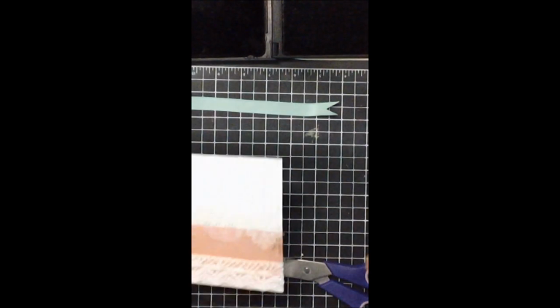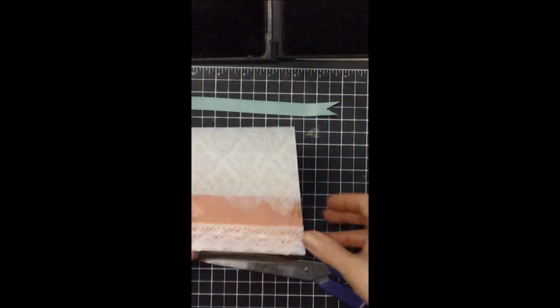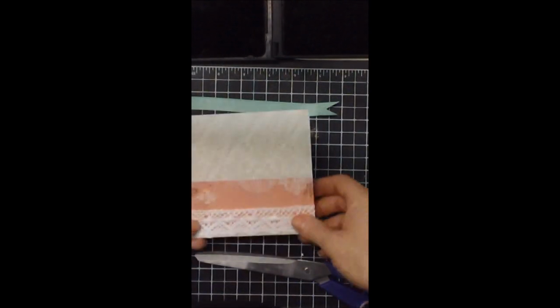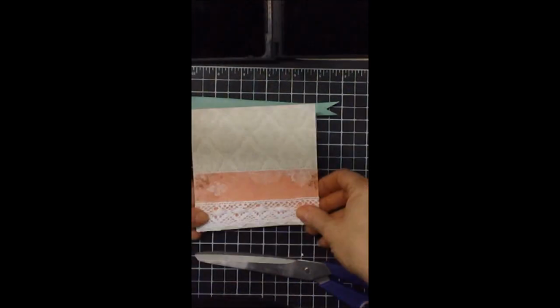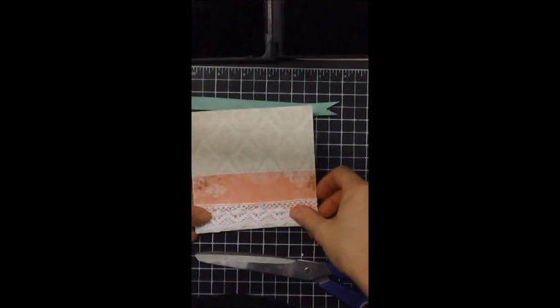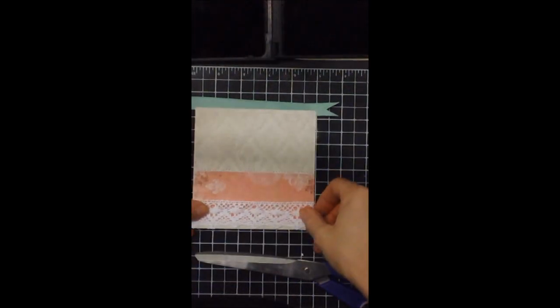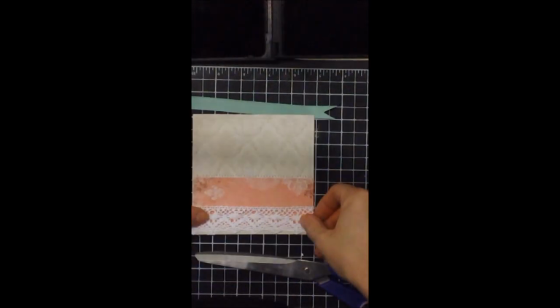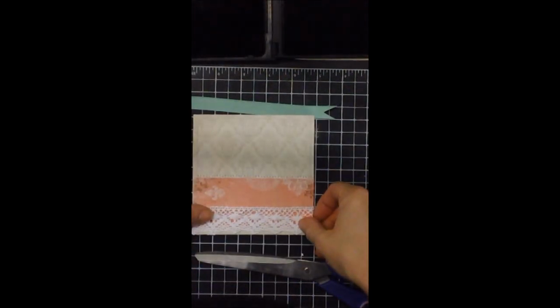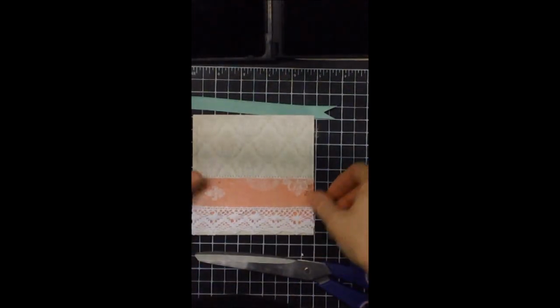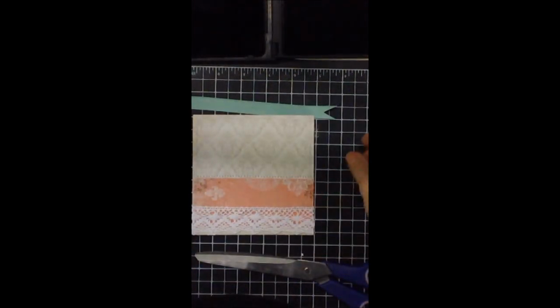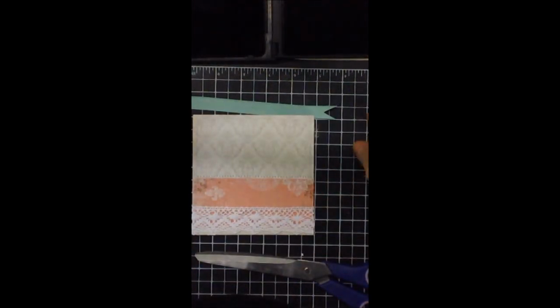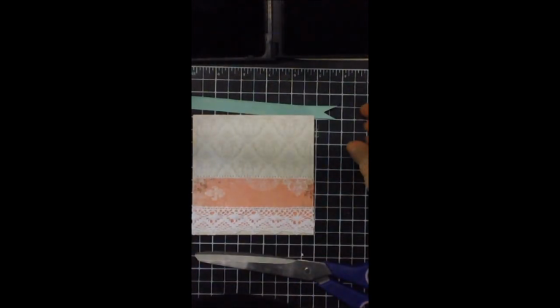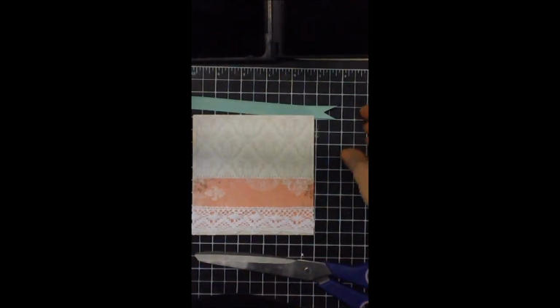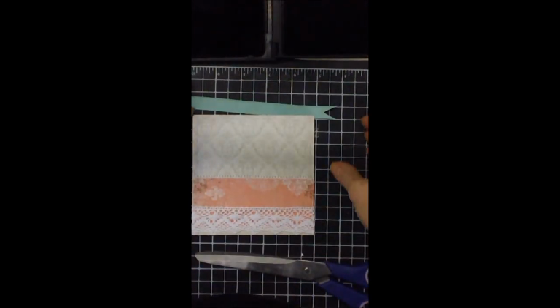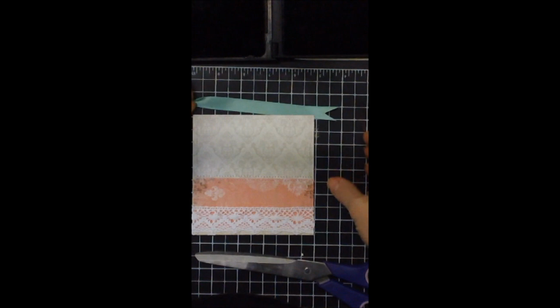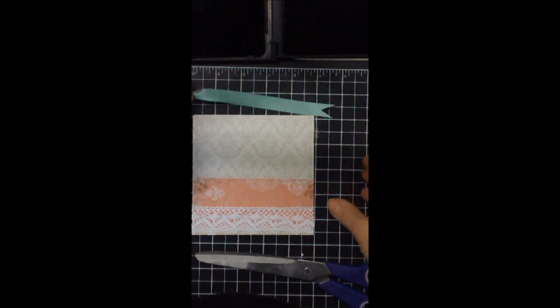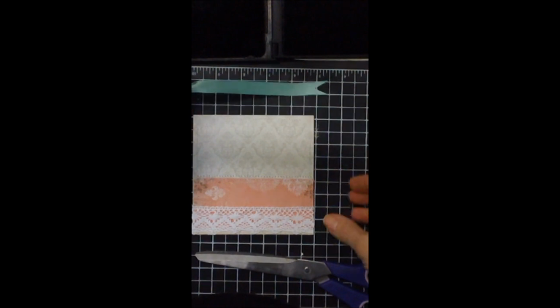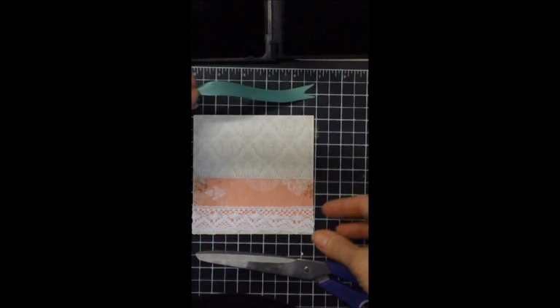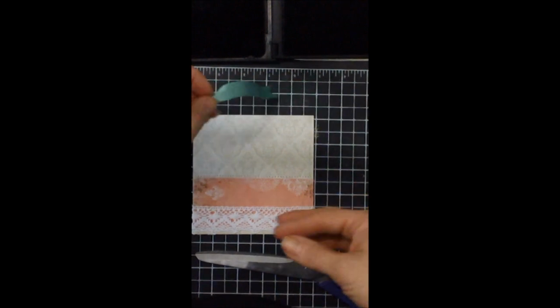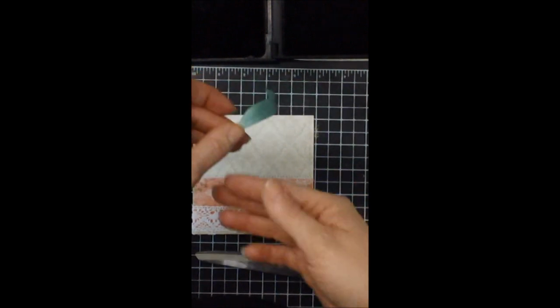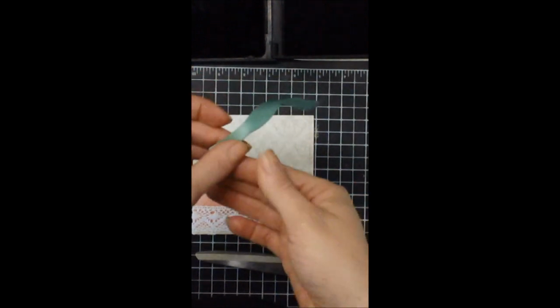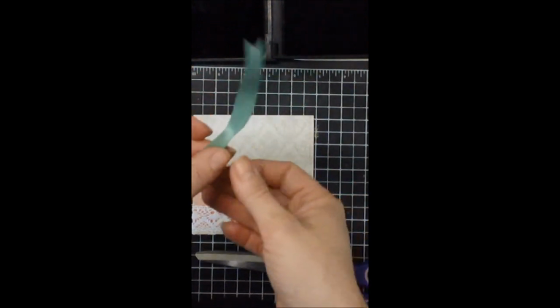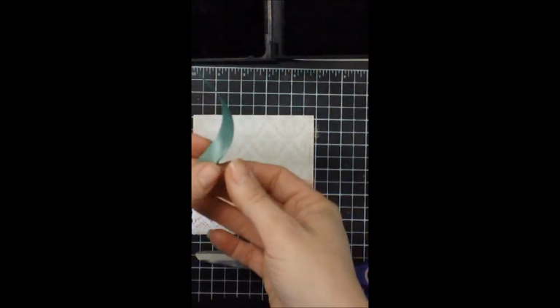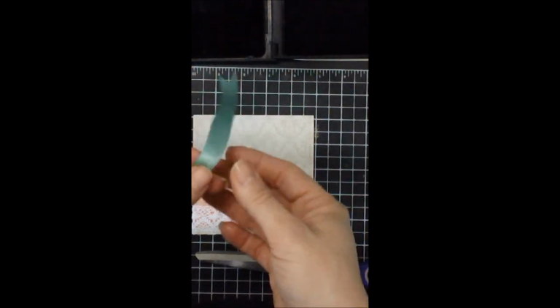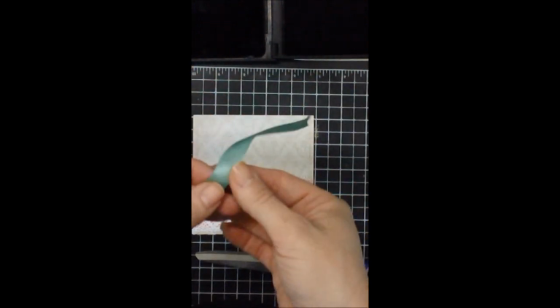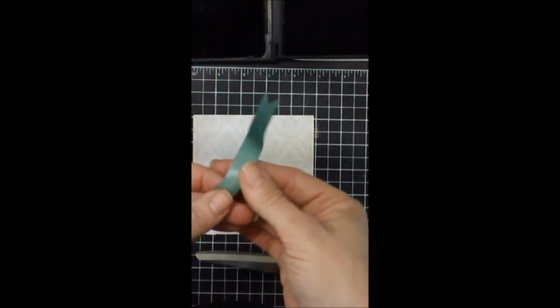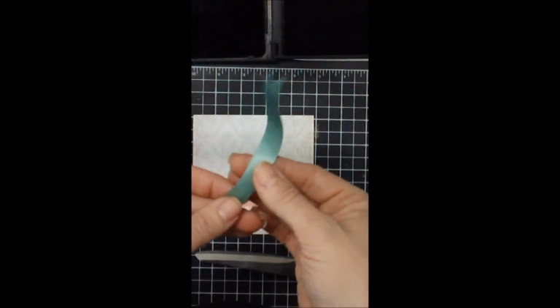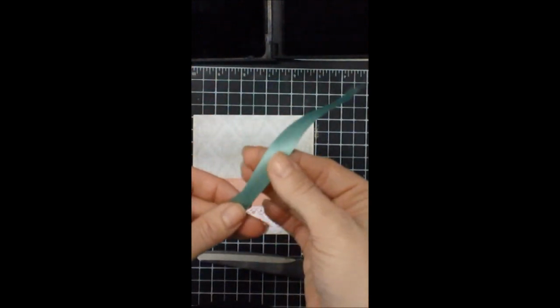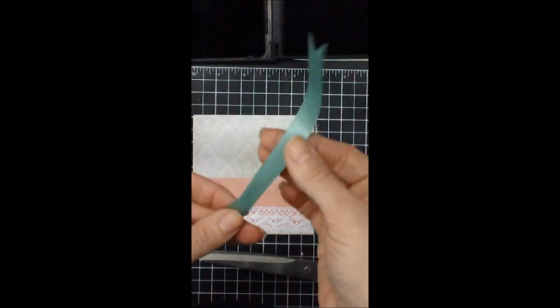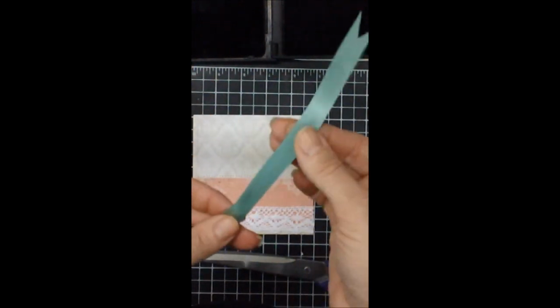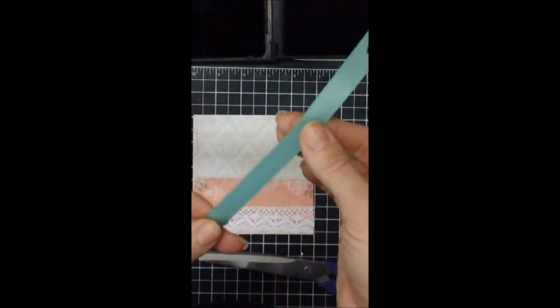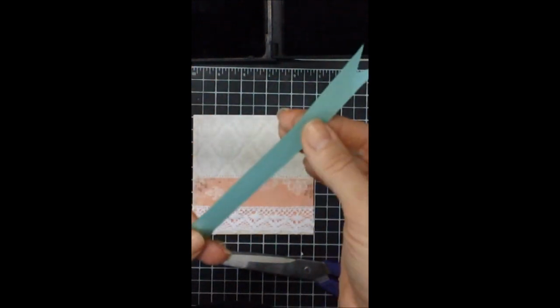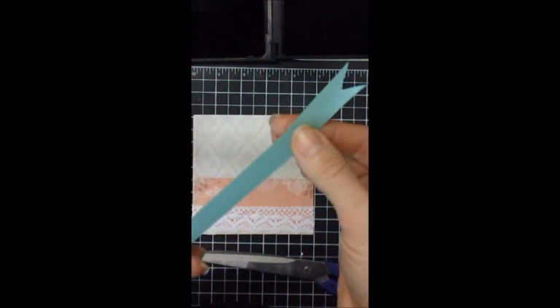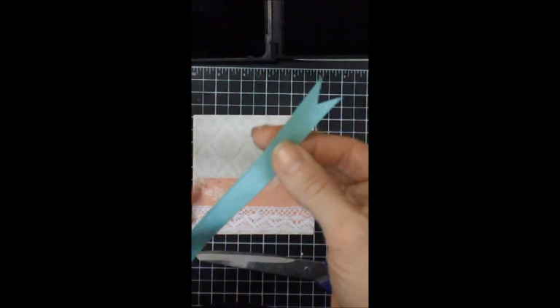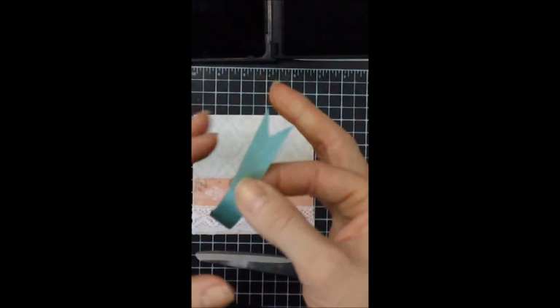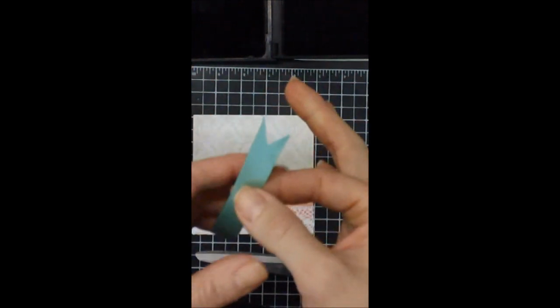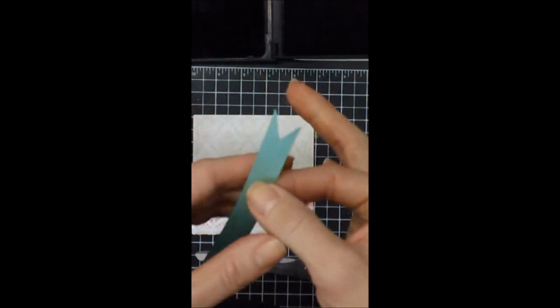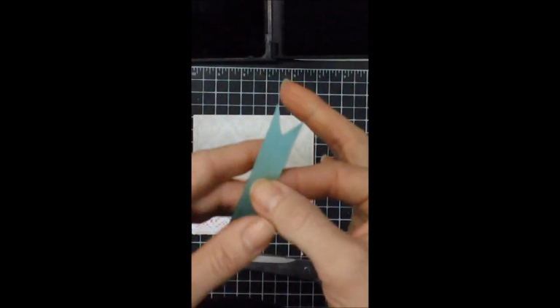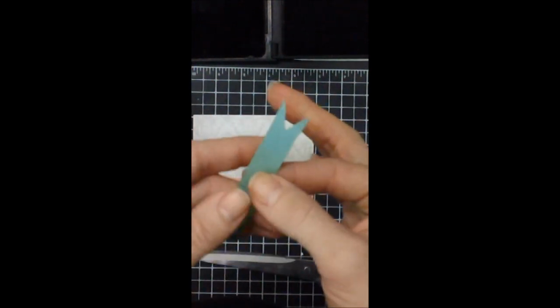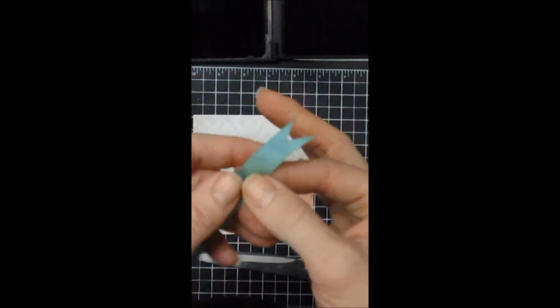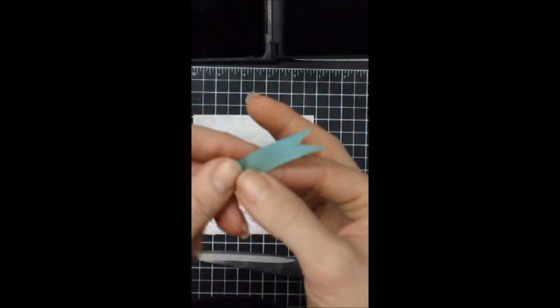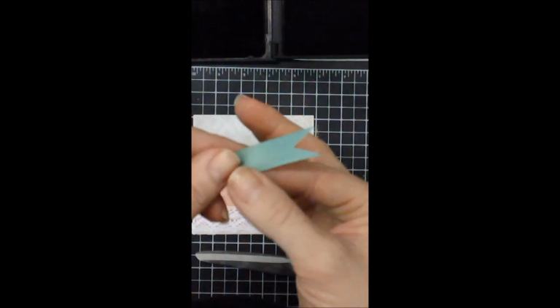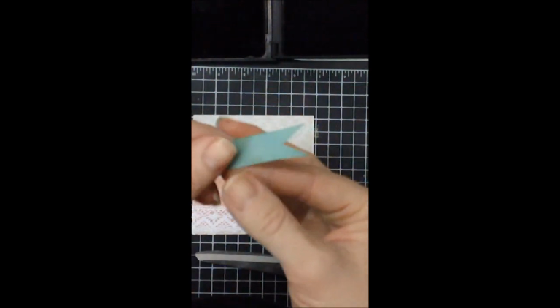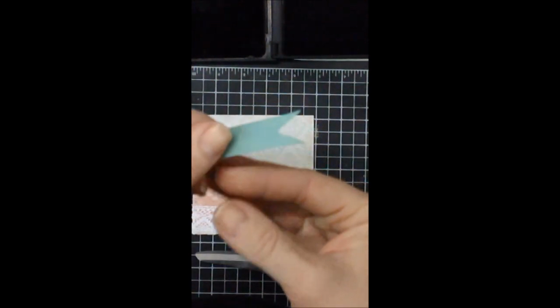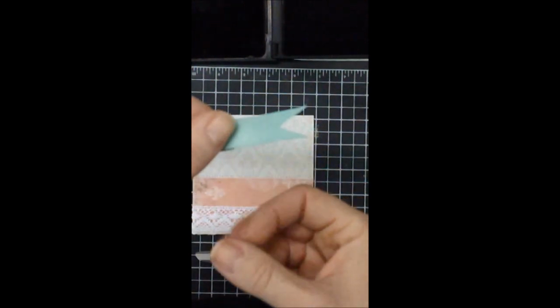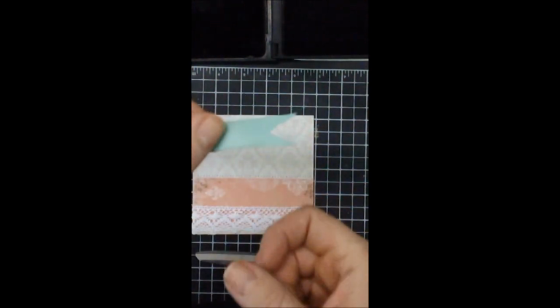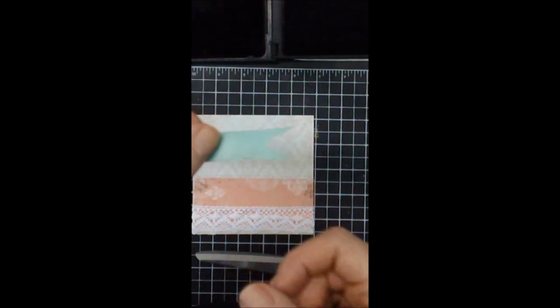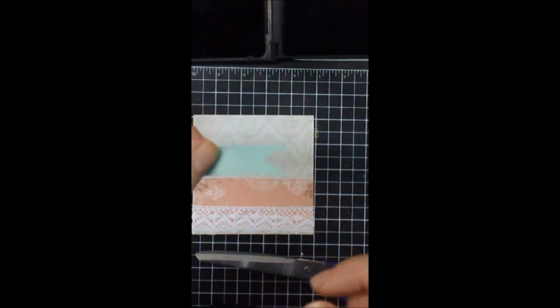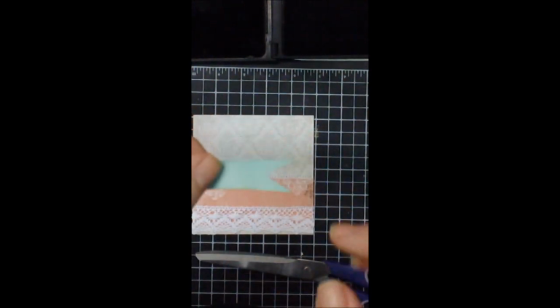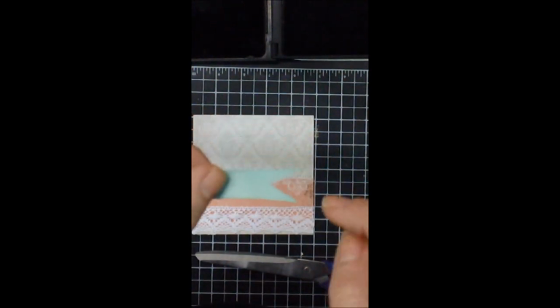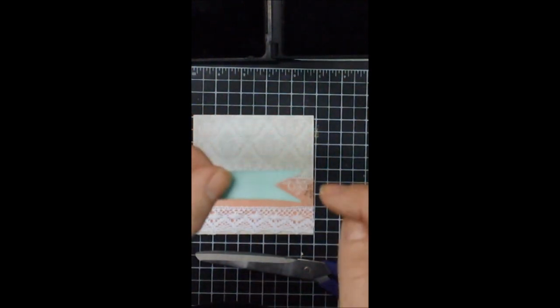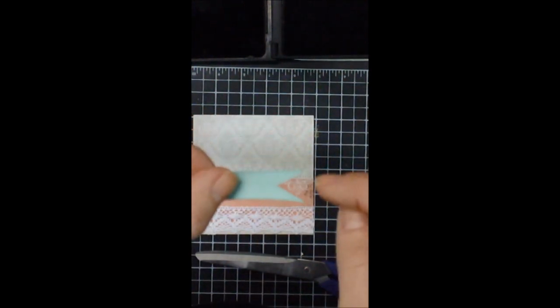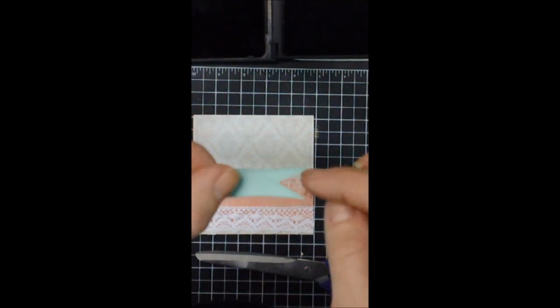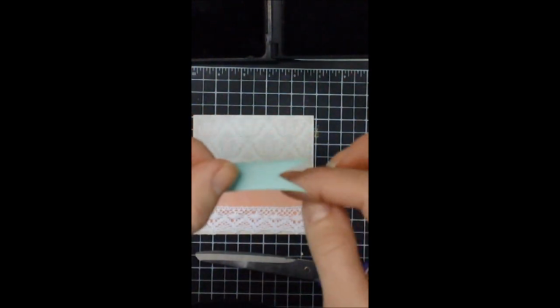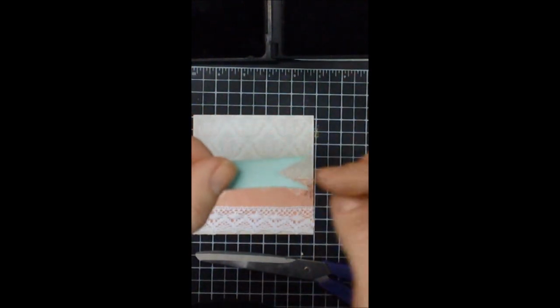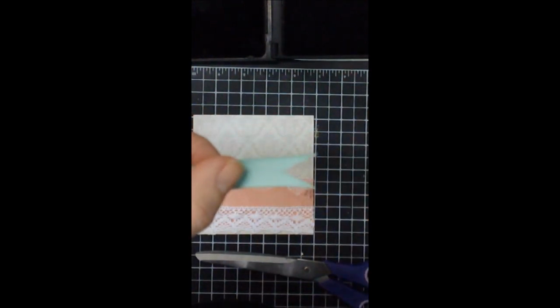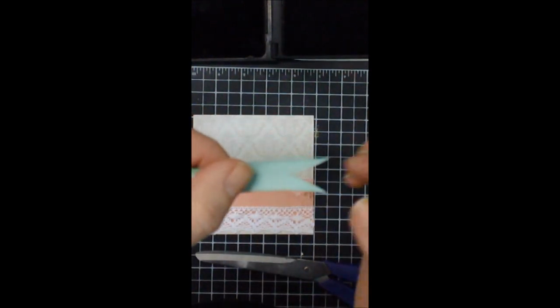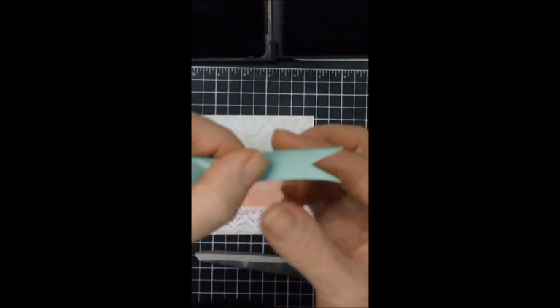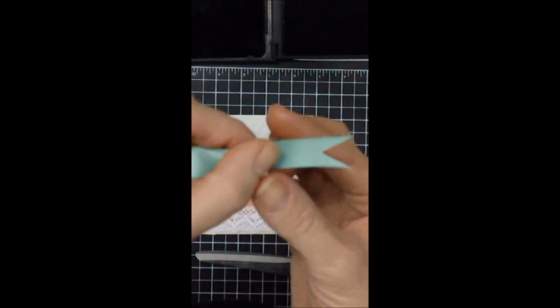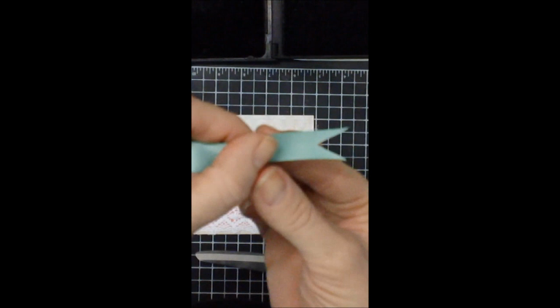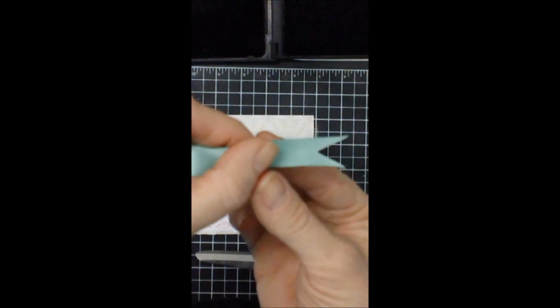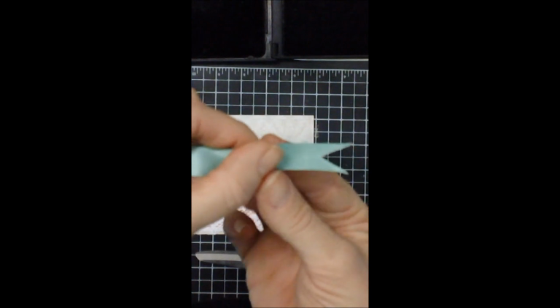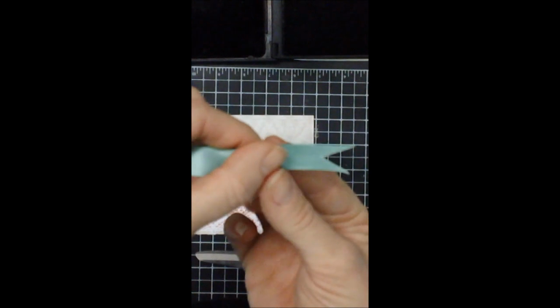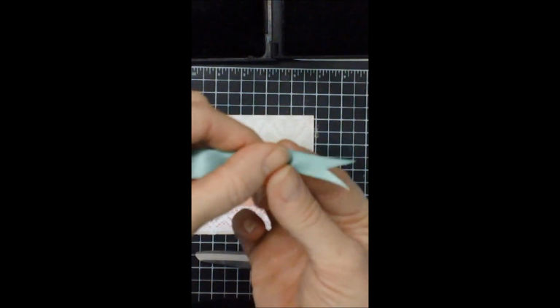Hello my Inspired by Stamping friends. Today I'd like to share with you a little tip on how to make this perfect little V with your ribbon.